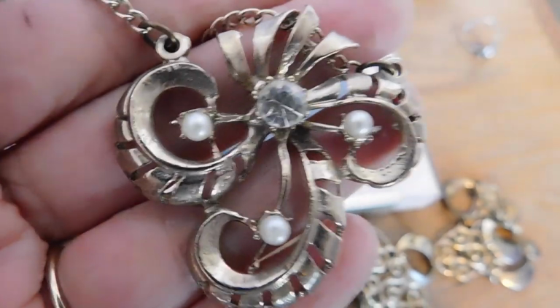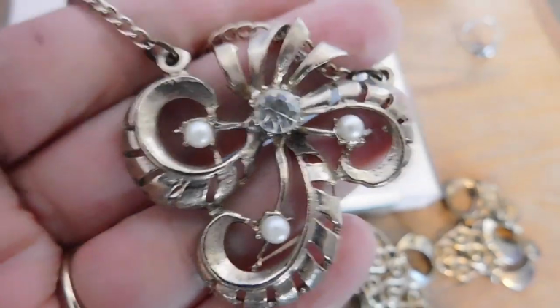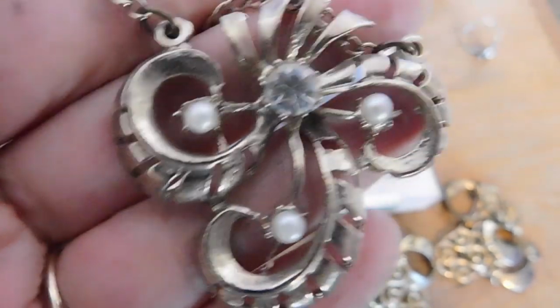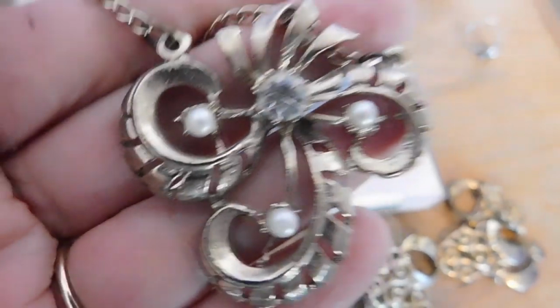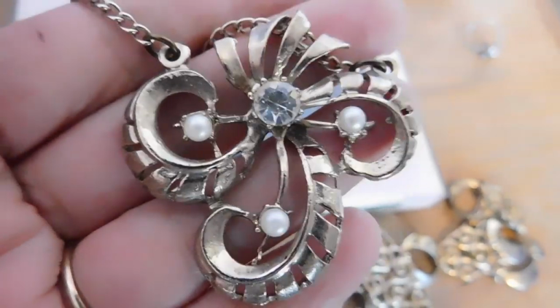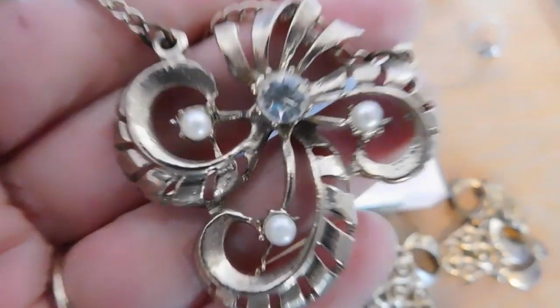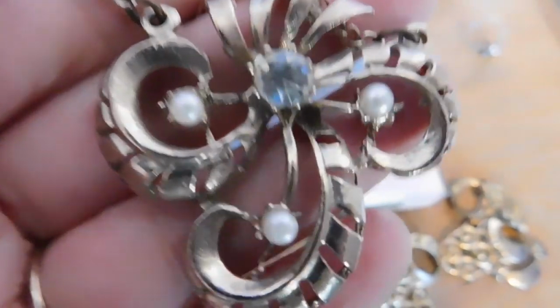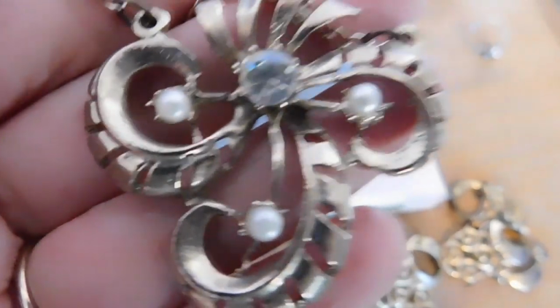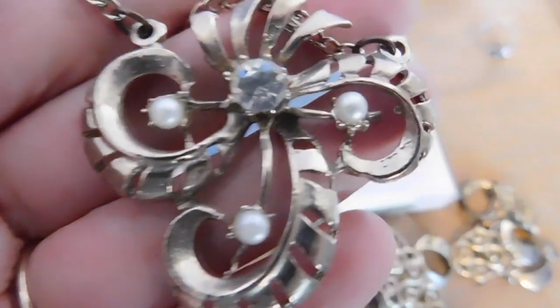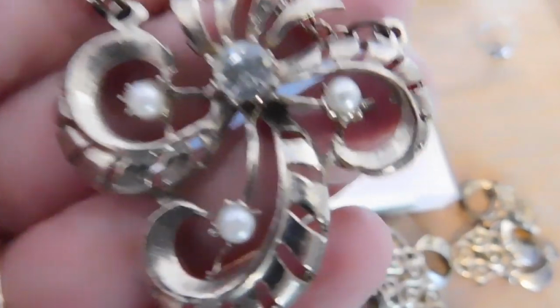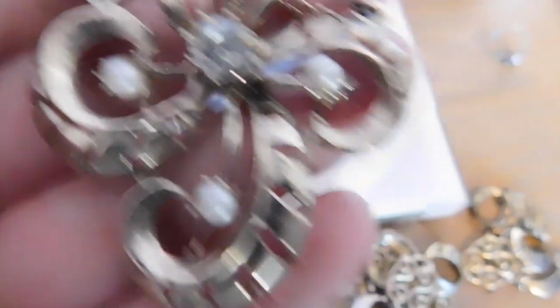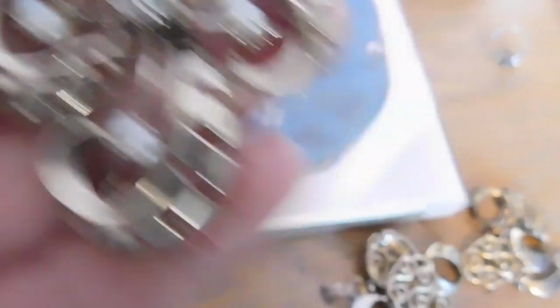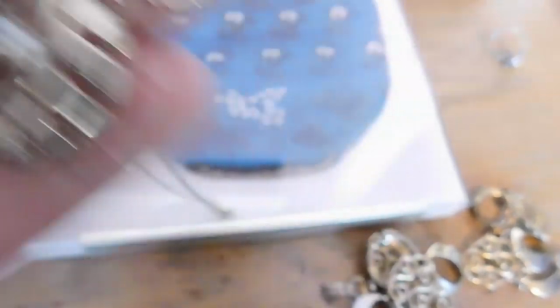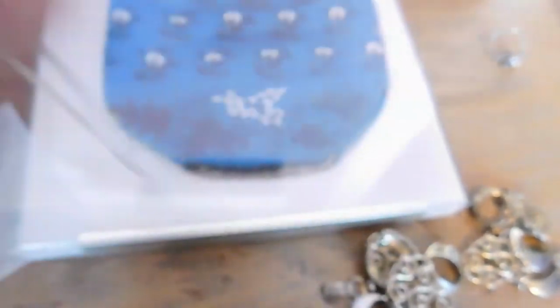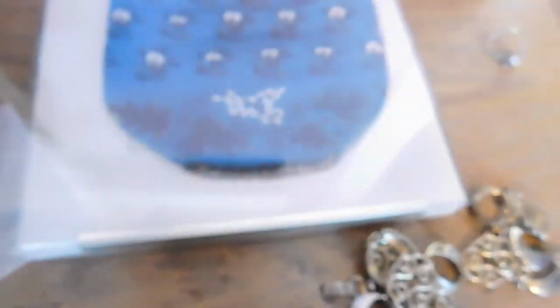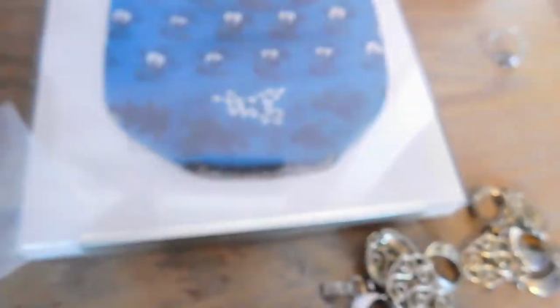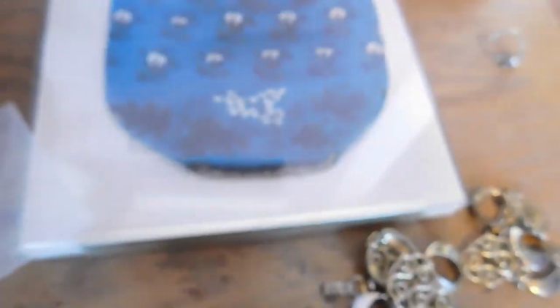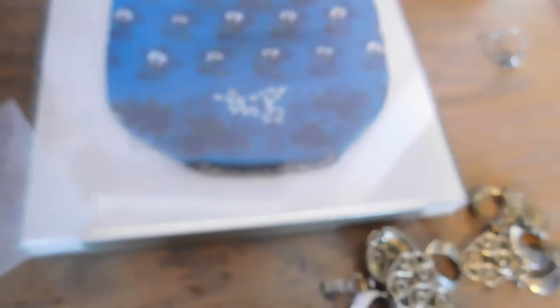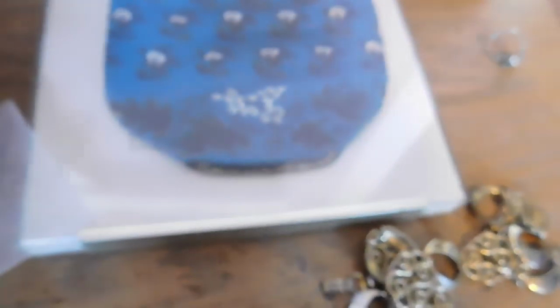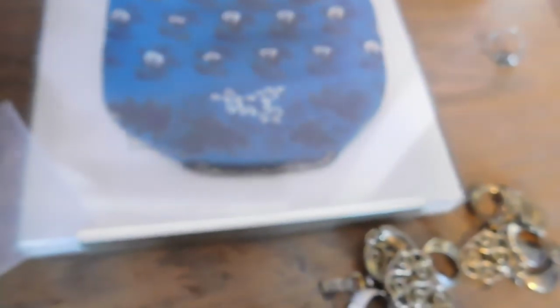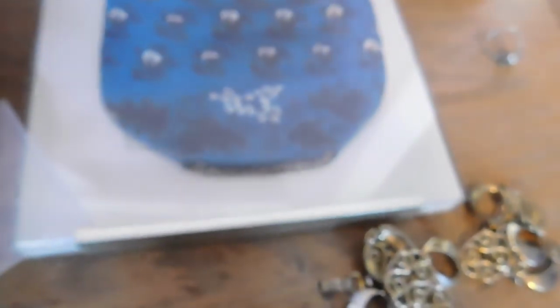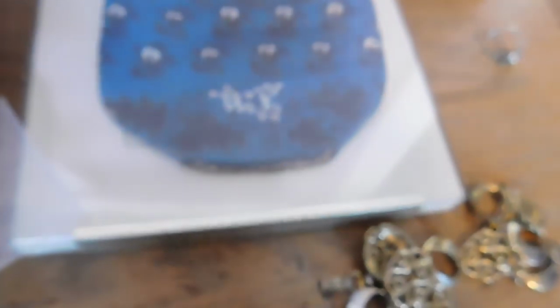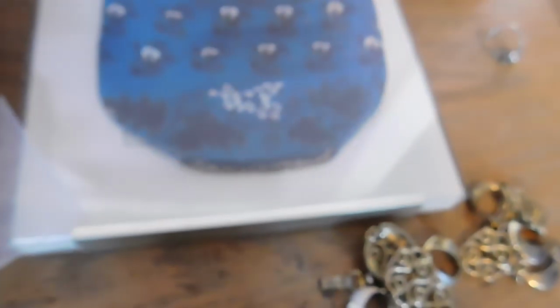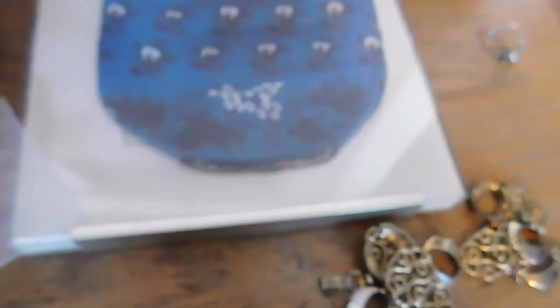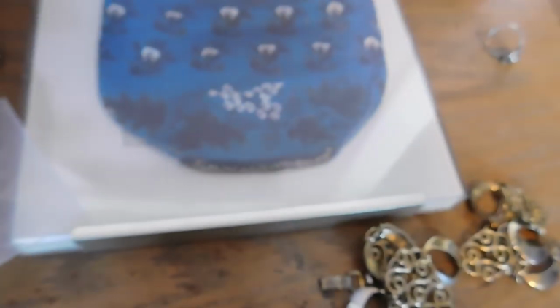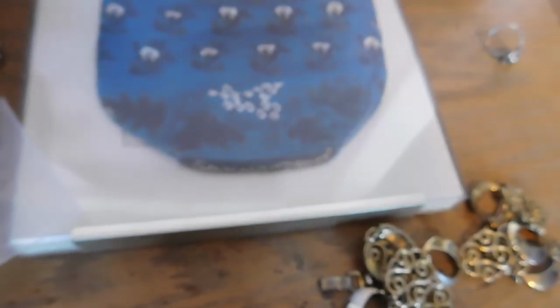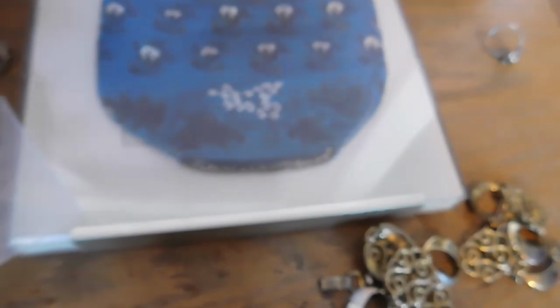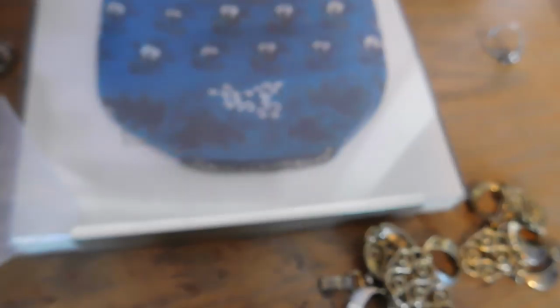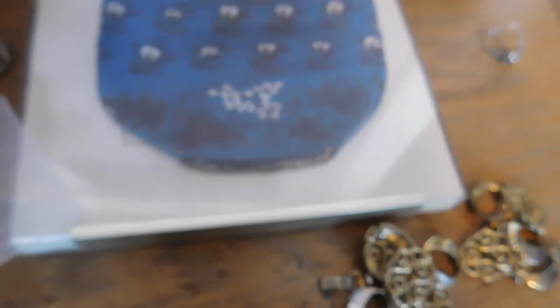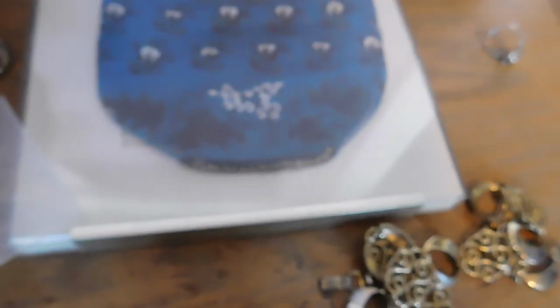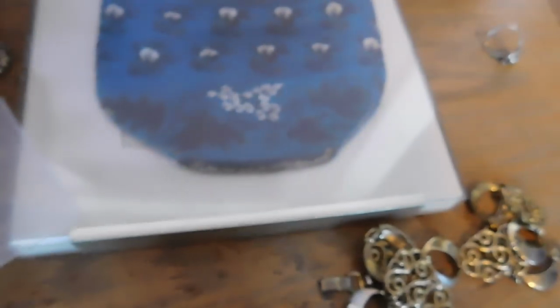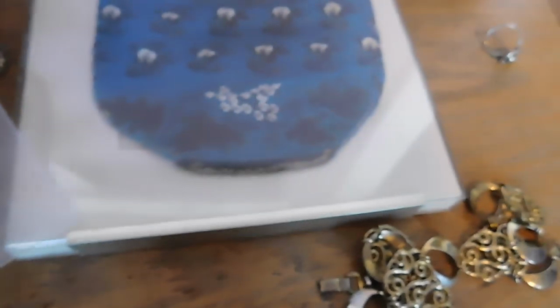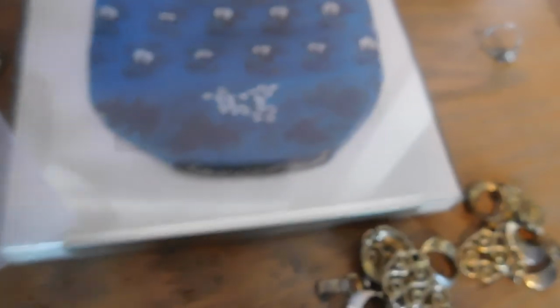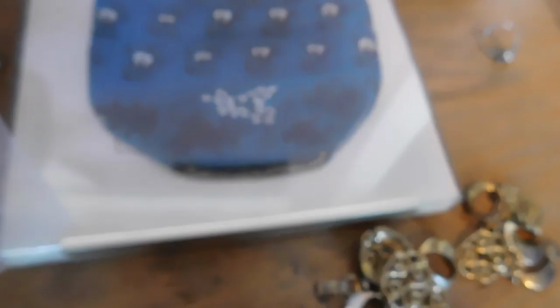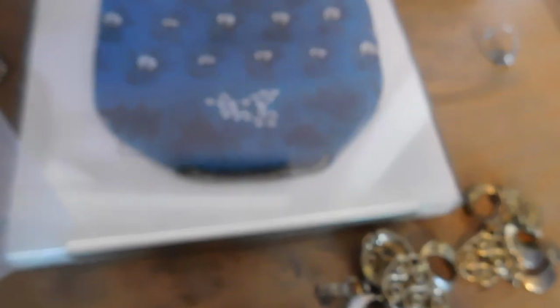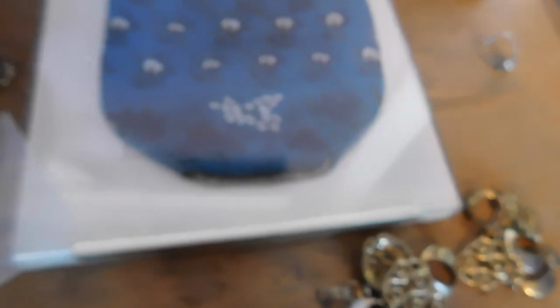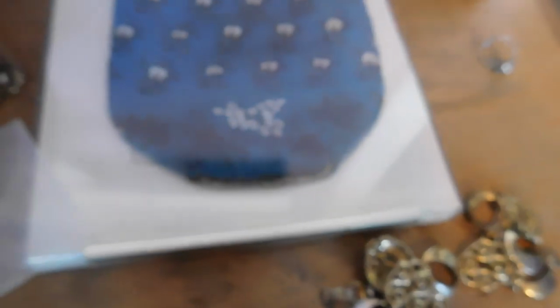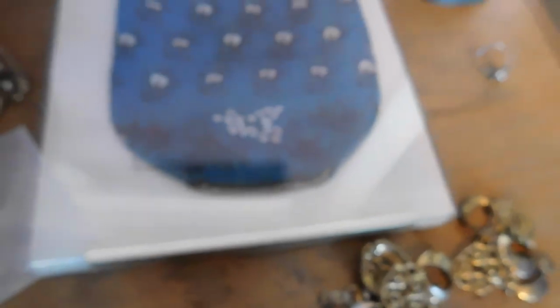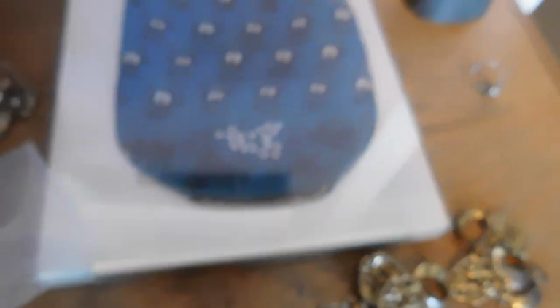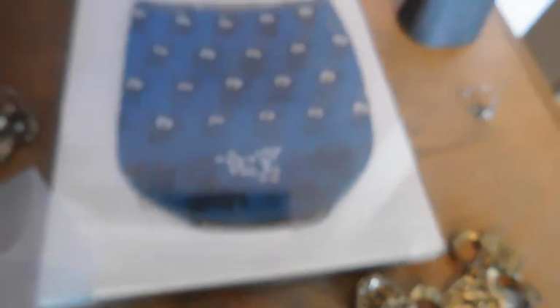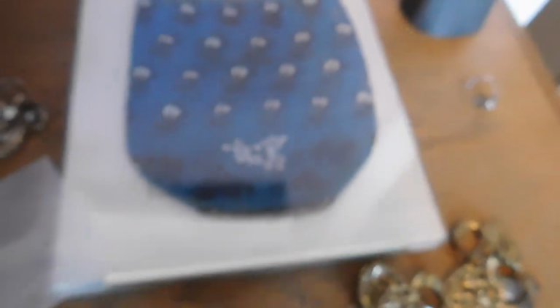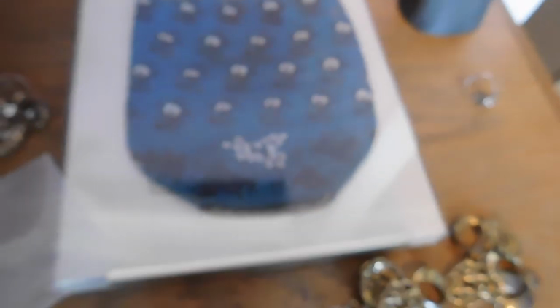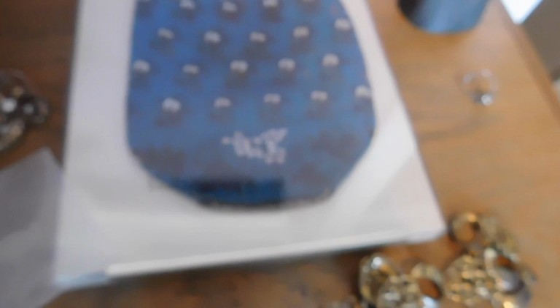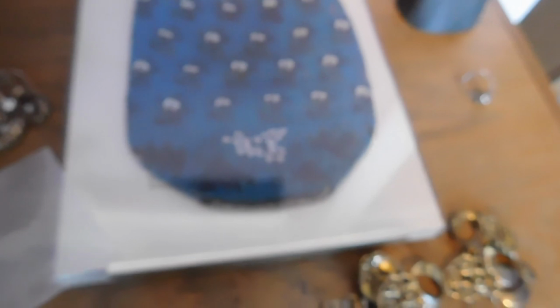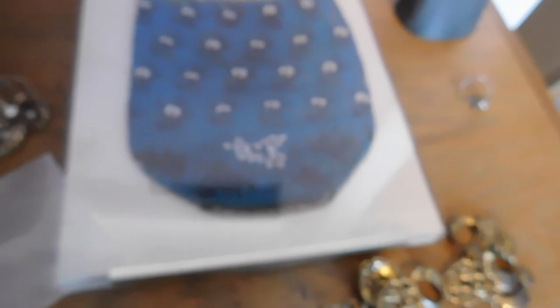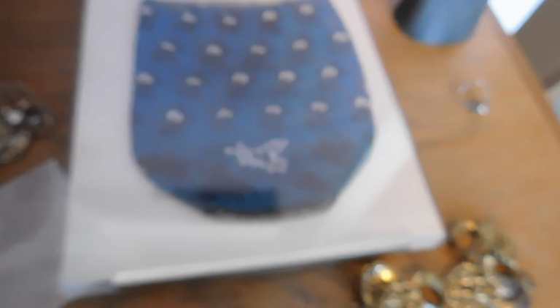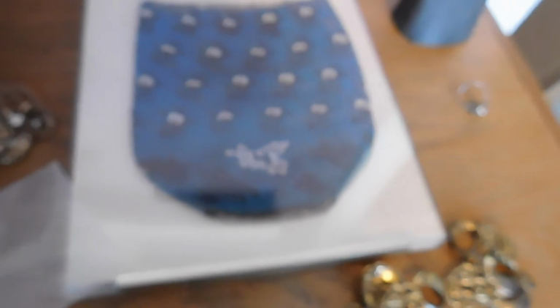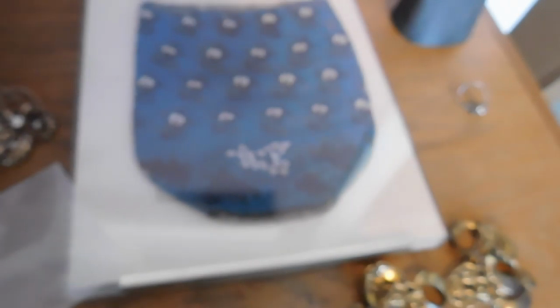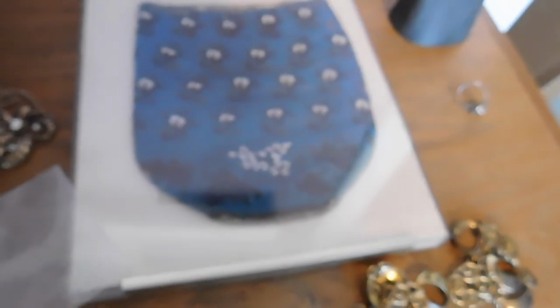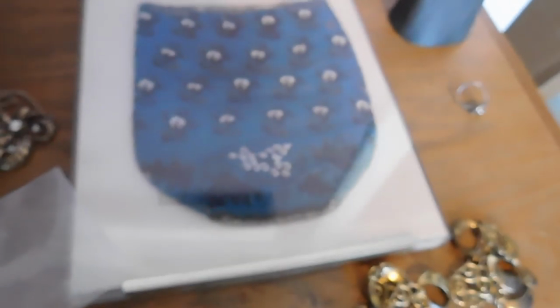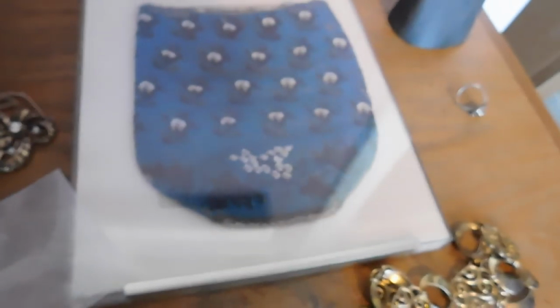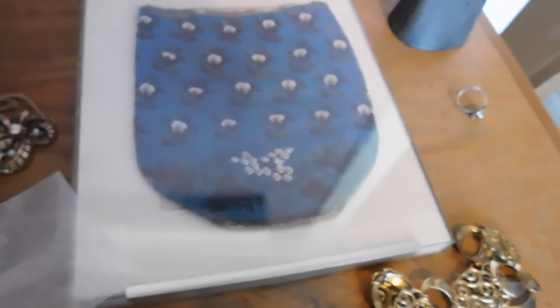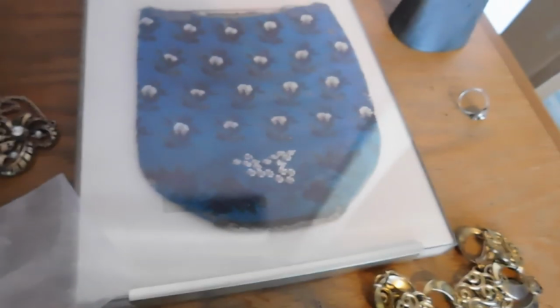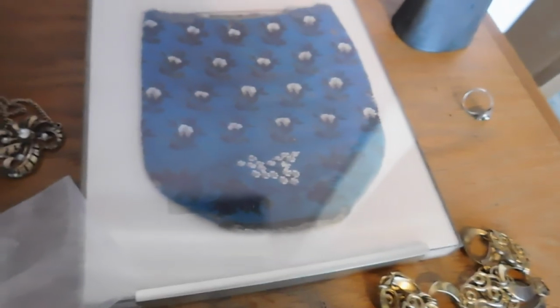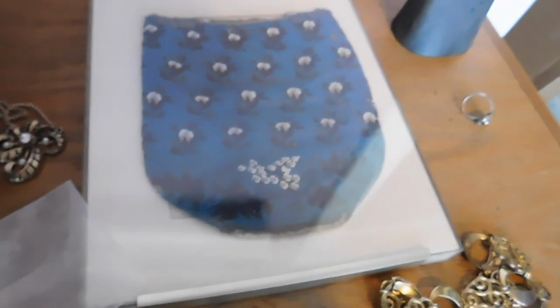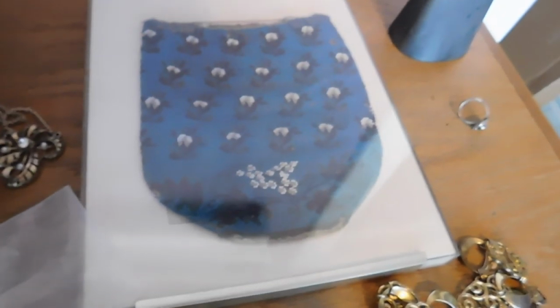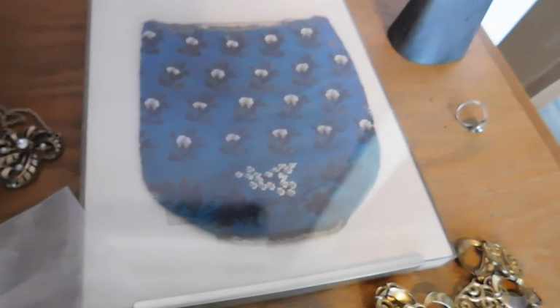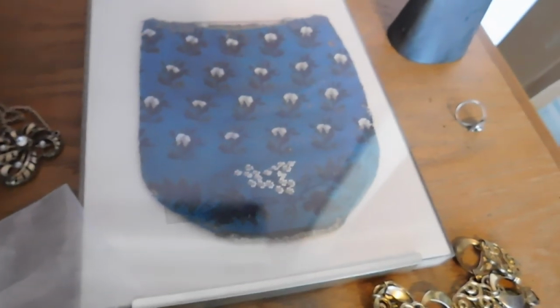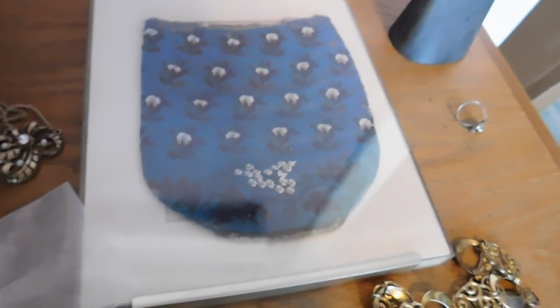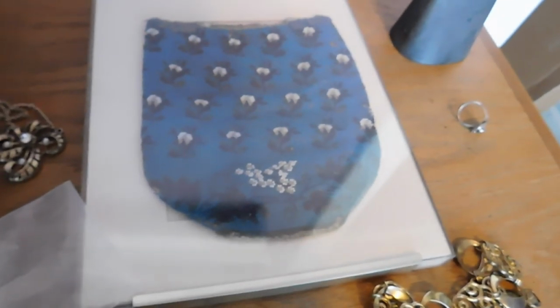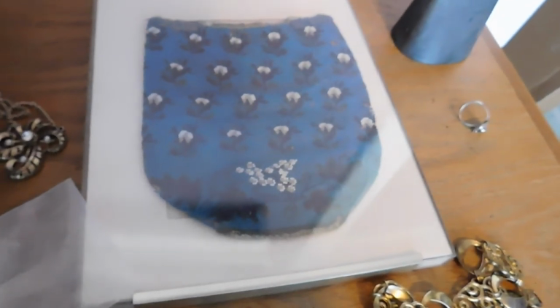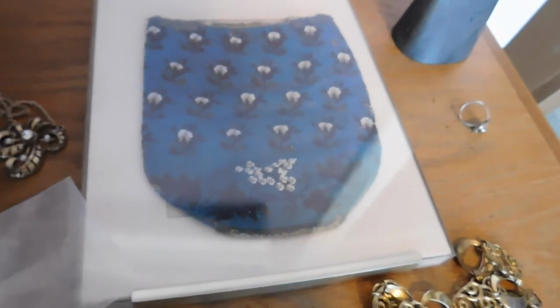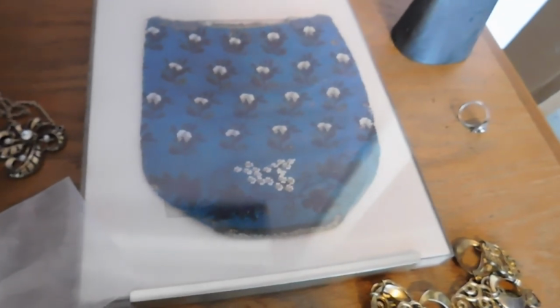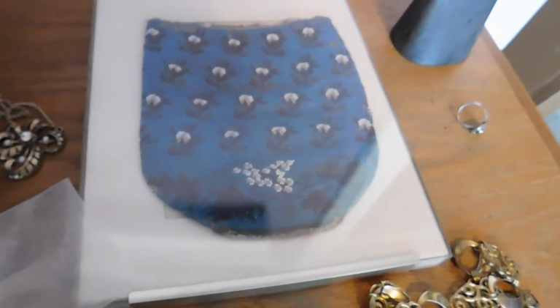This one was plus shipping; everything else was free shipping. And that's my story for today.